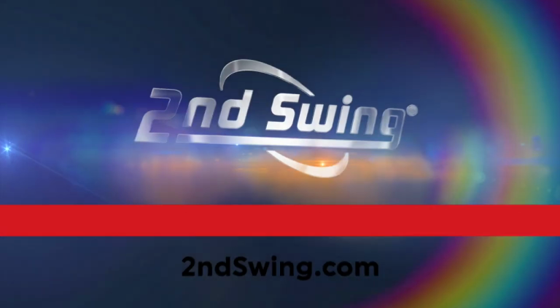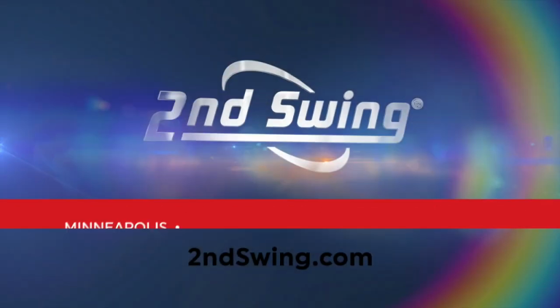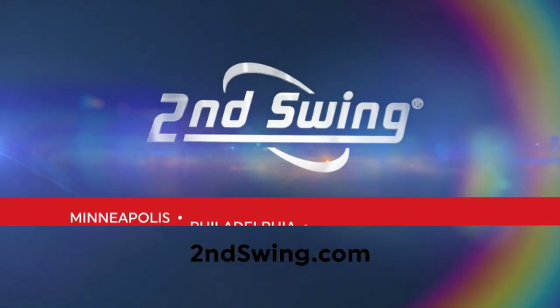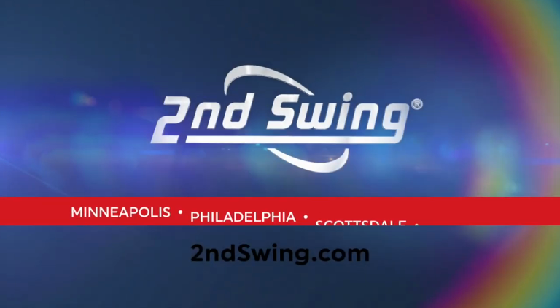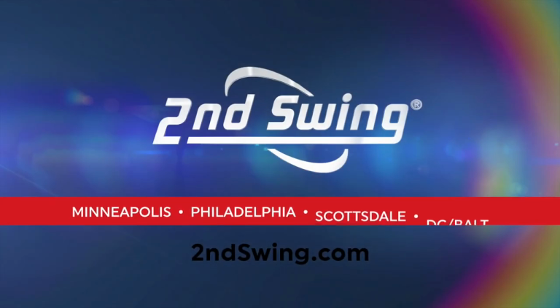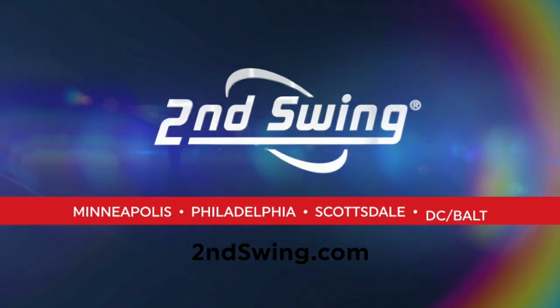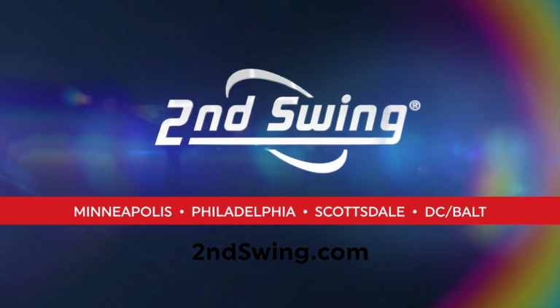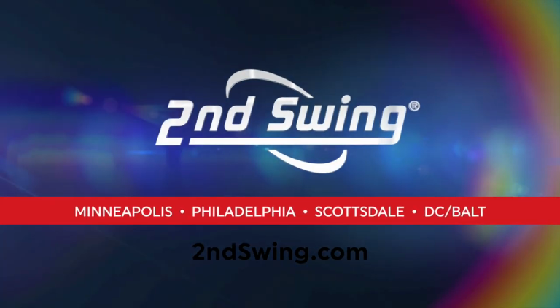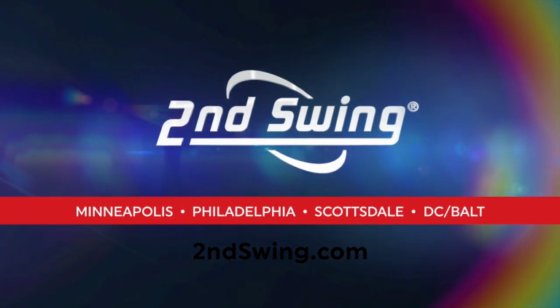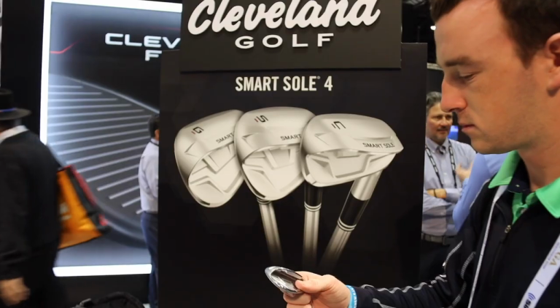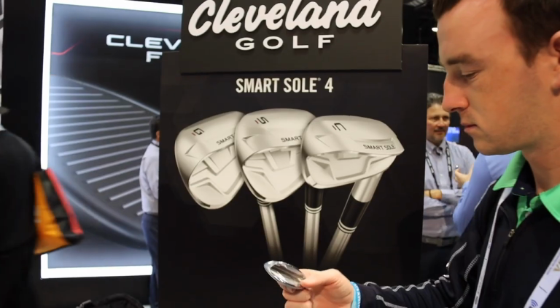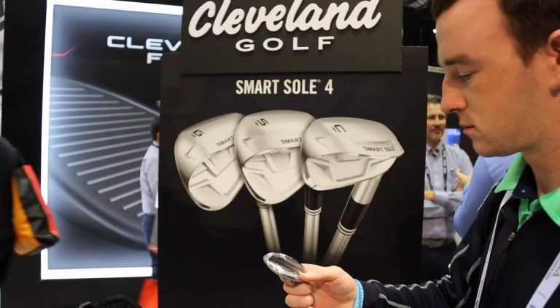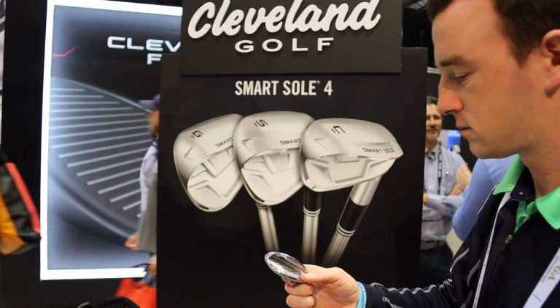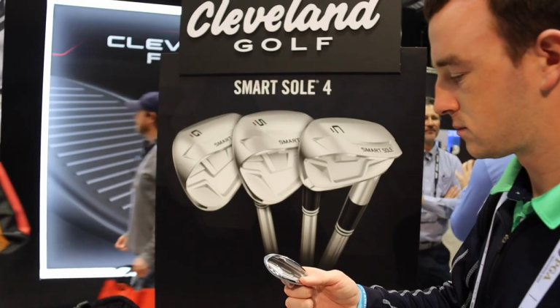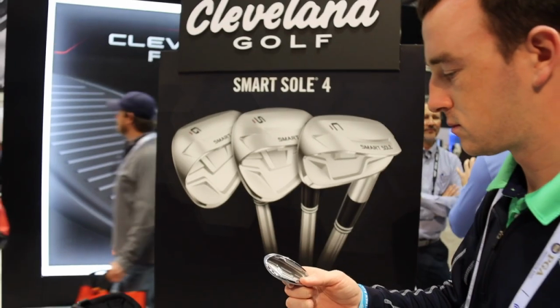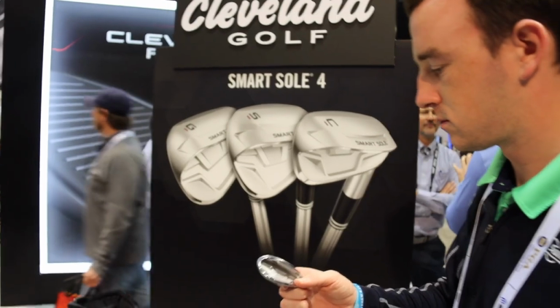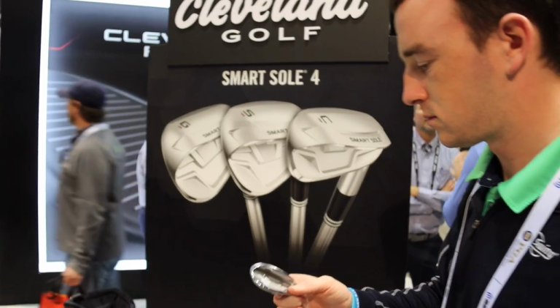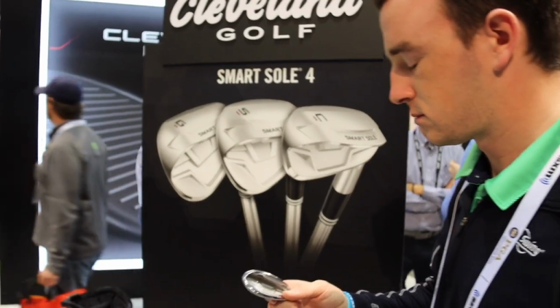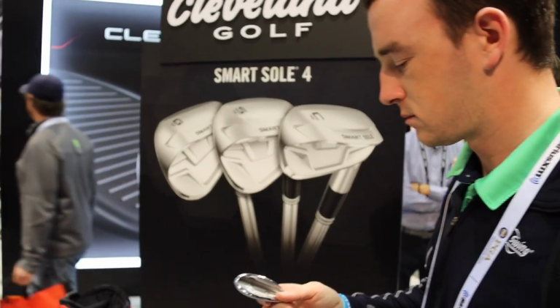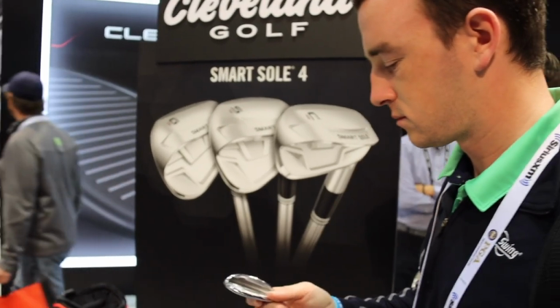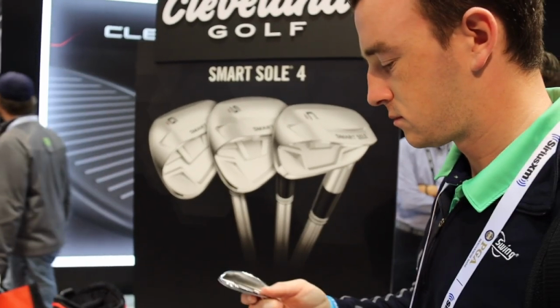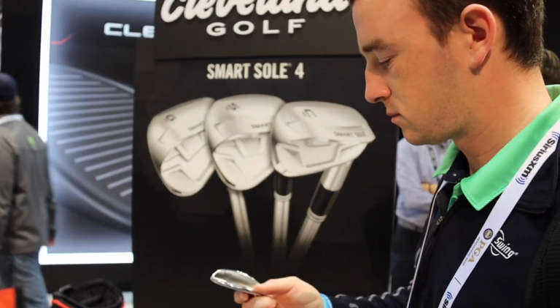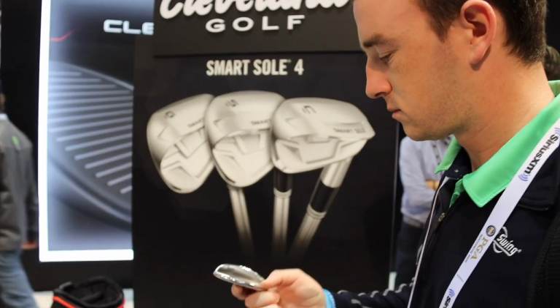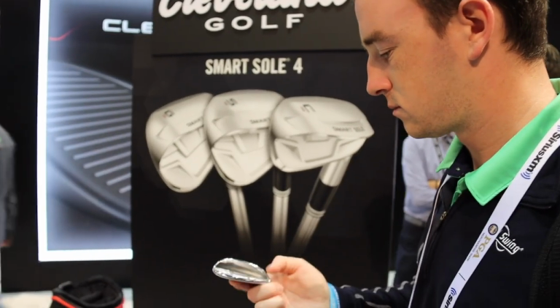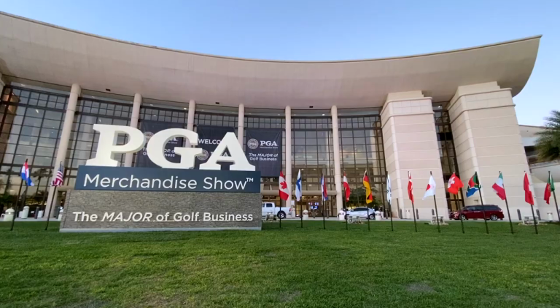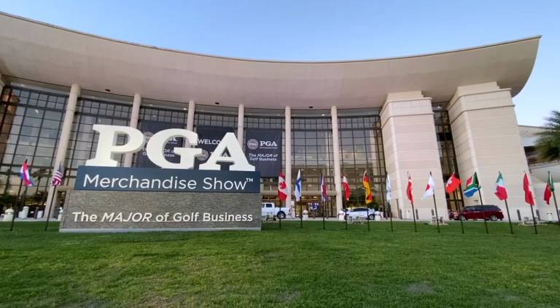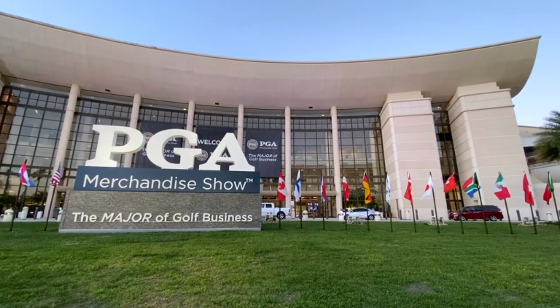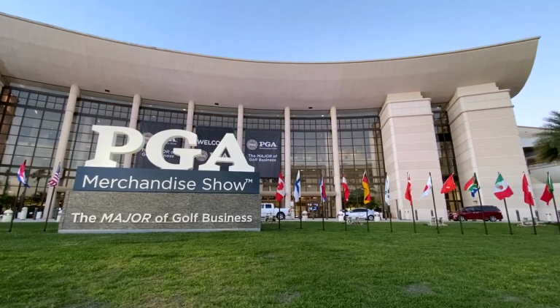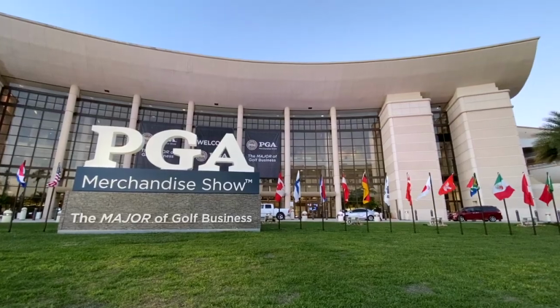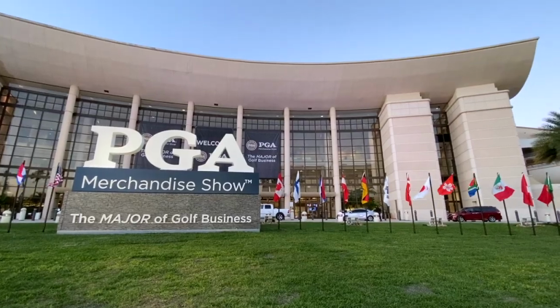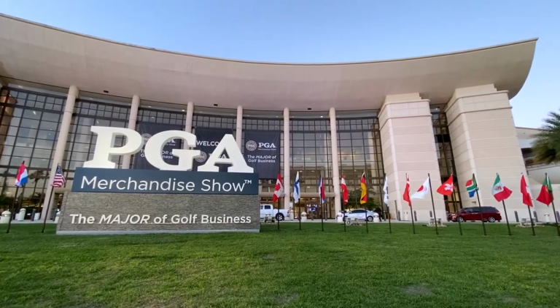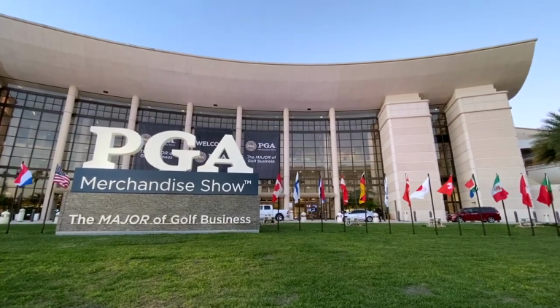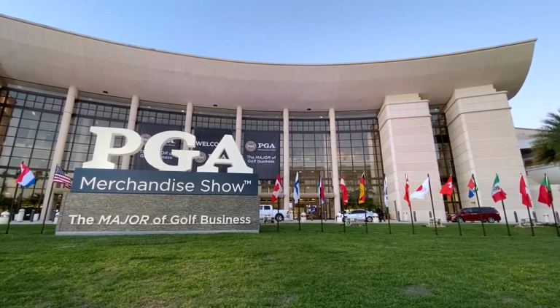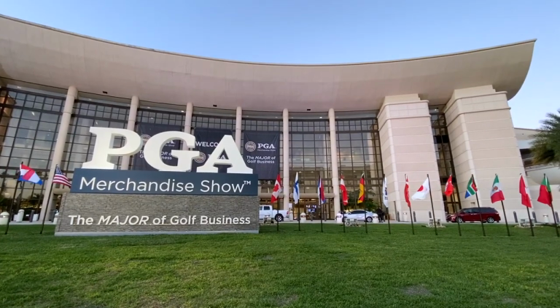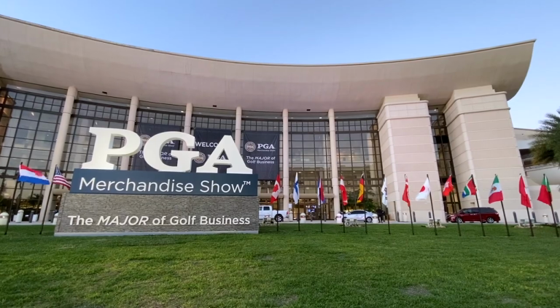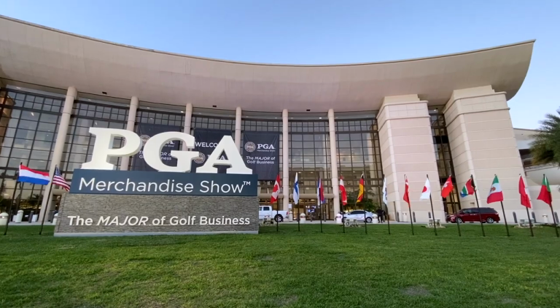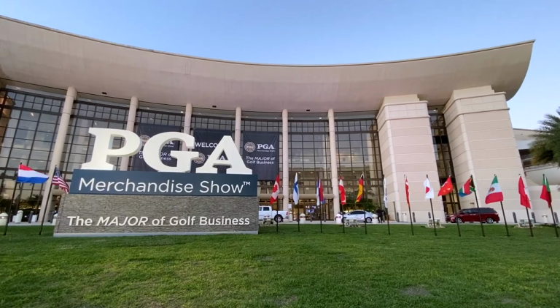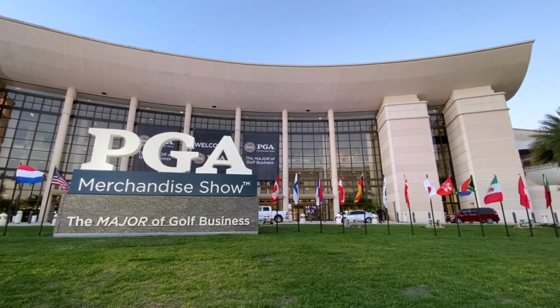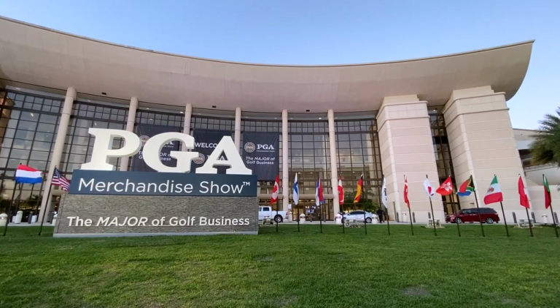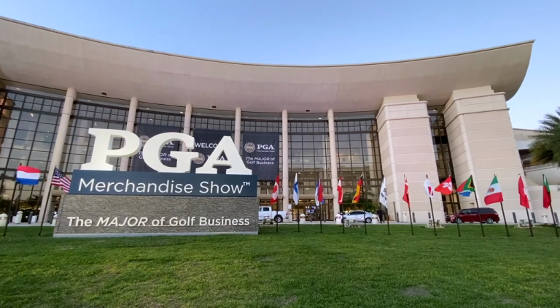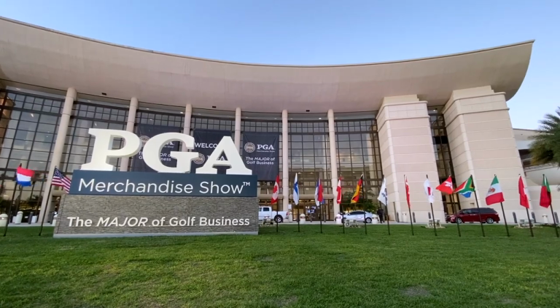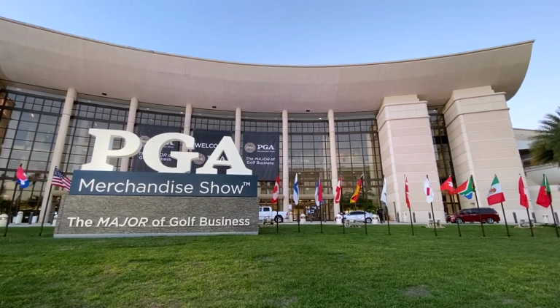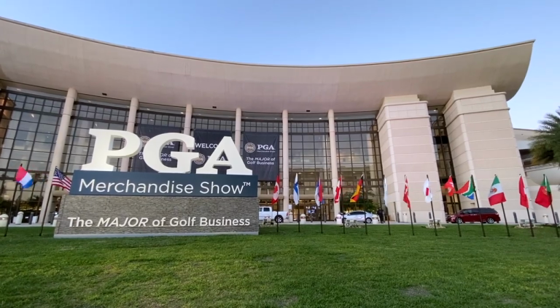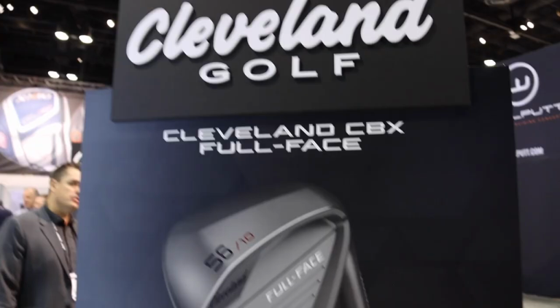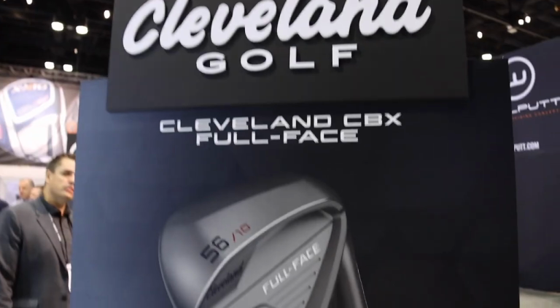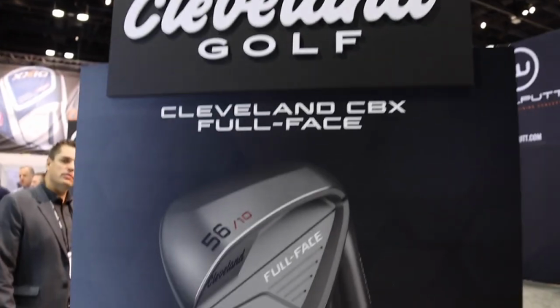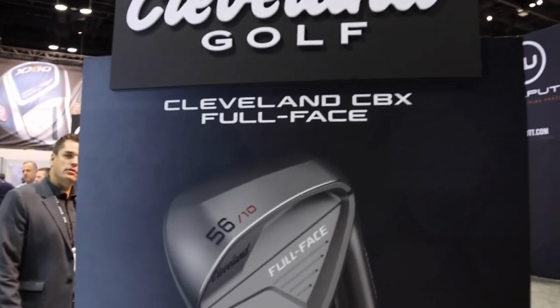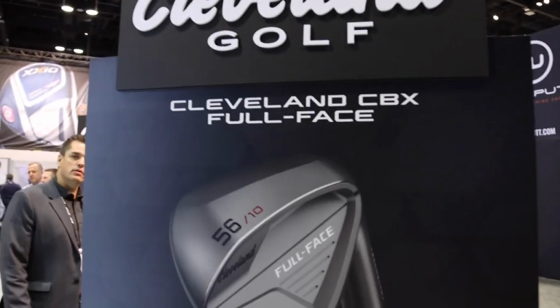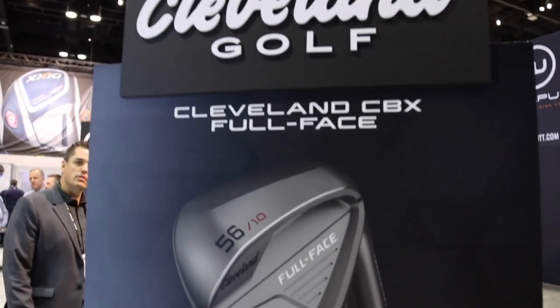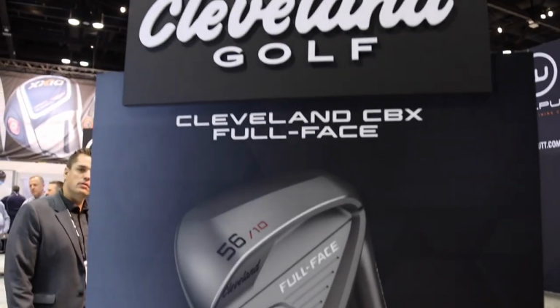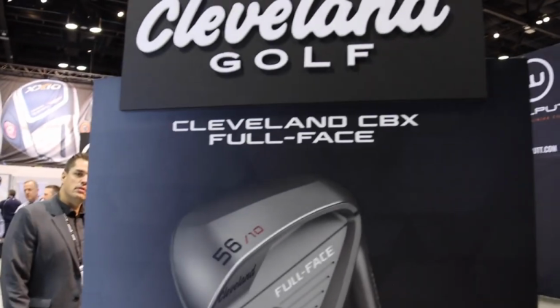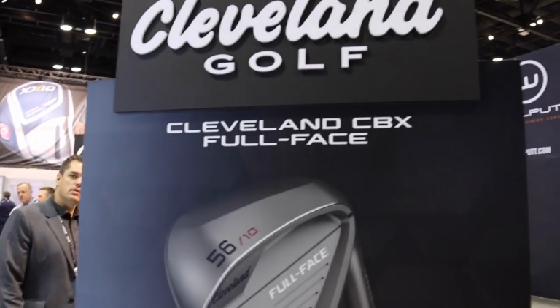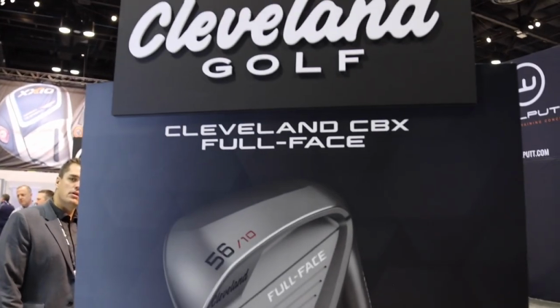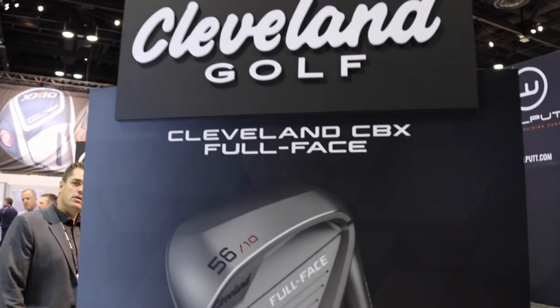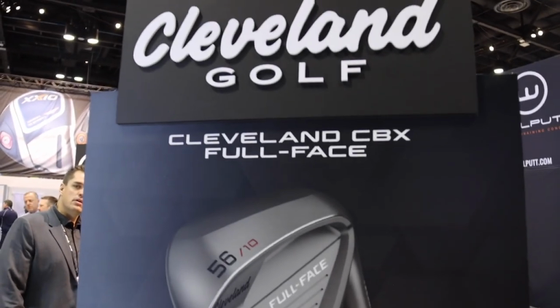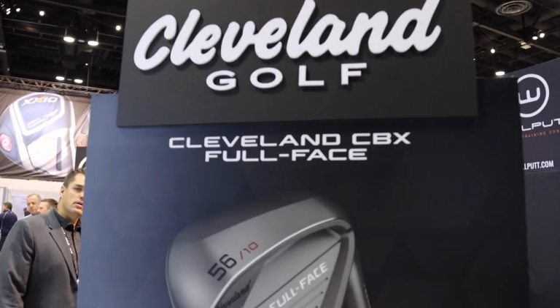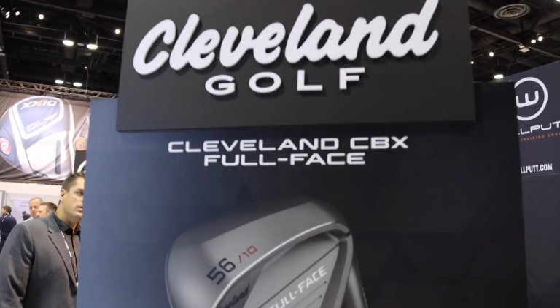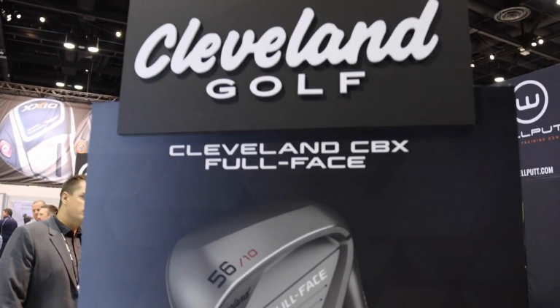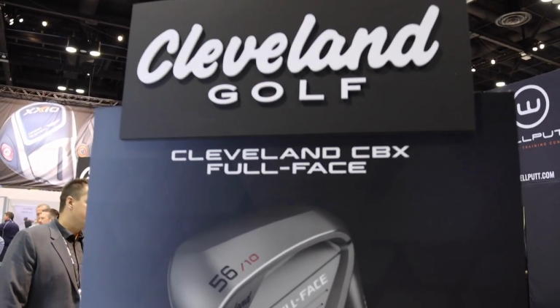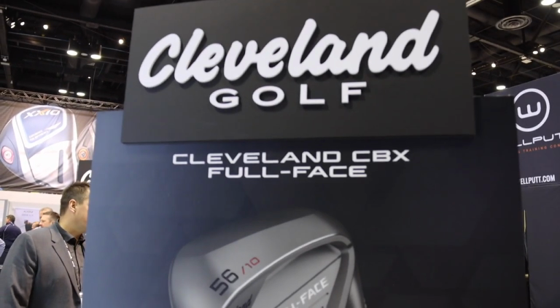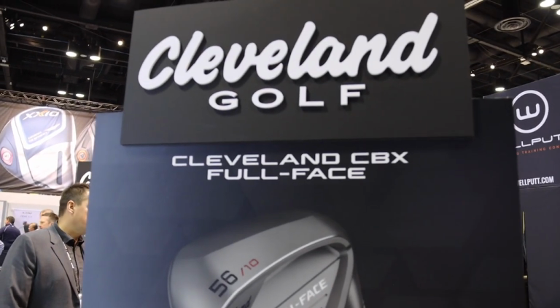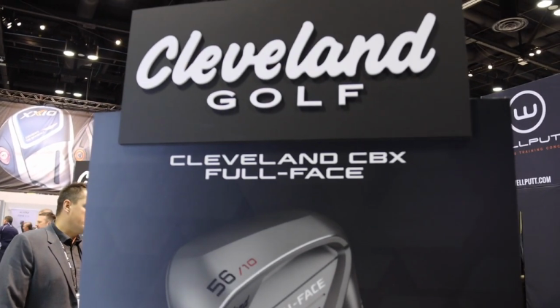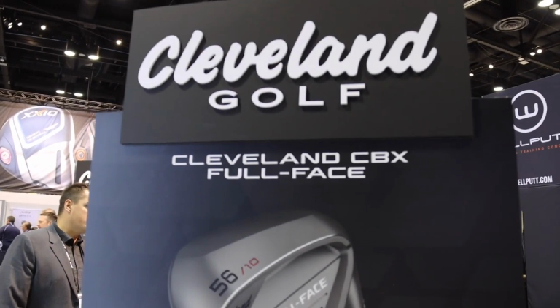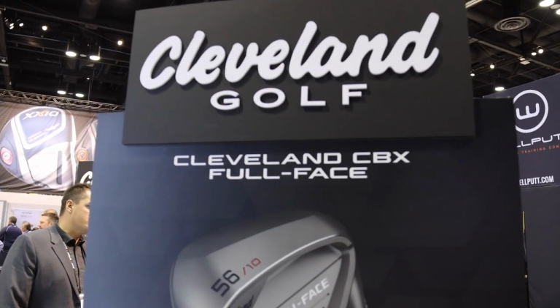Hey there golfers, I'm Drew Mahold from 2nd Swing Golf. We're at the PGA Show here in Orlando, Florida. I'm joined by Casey Schultz, Product Management at Cleveland.